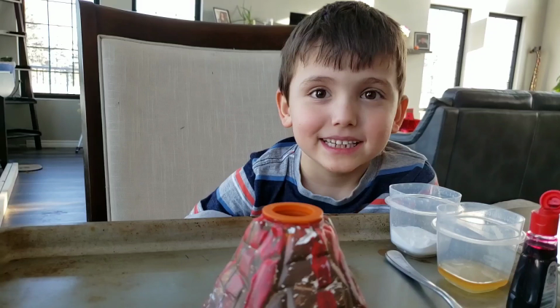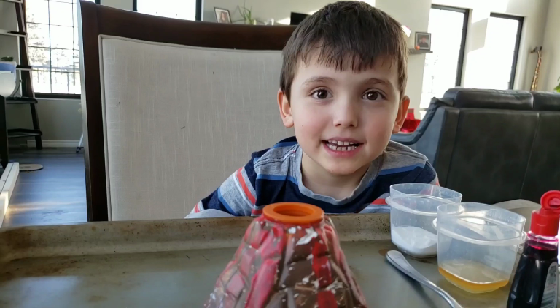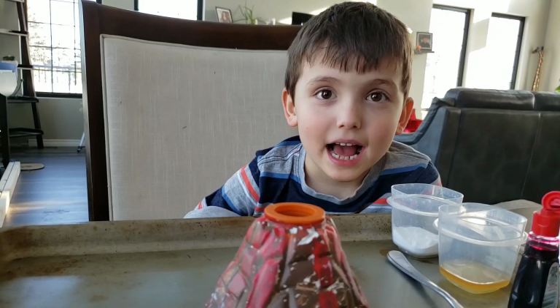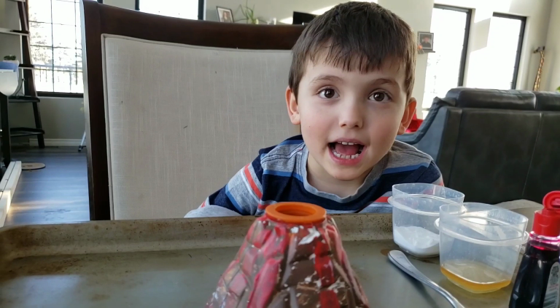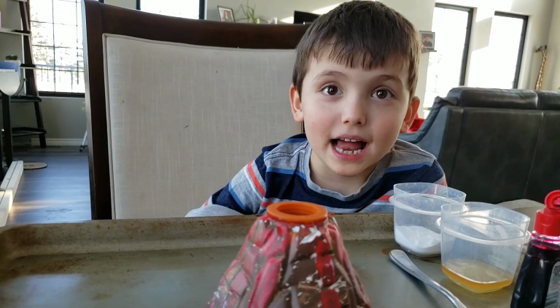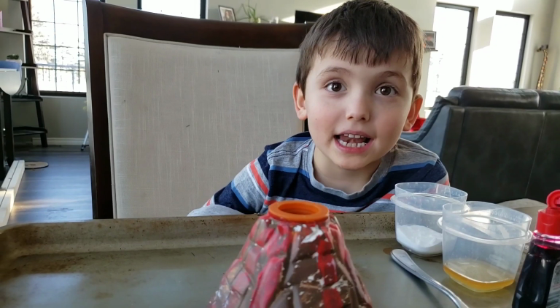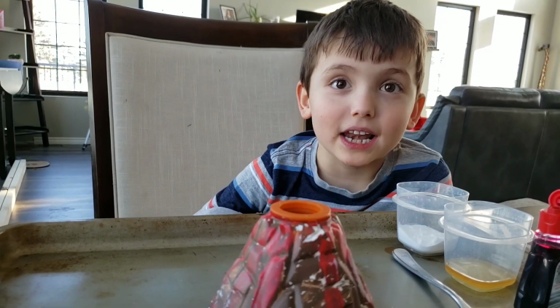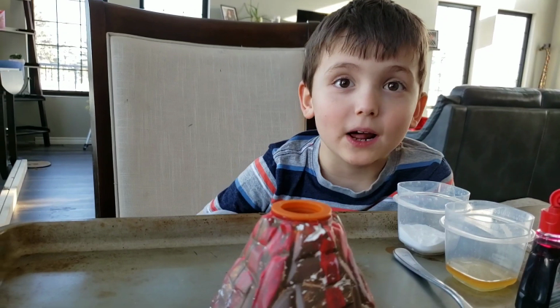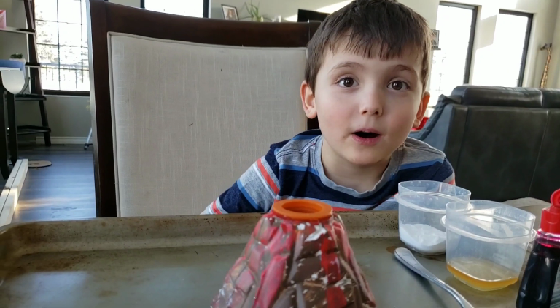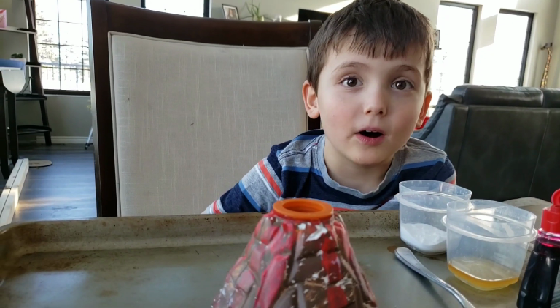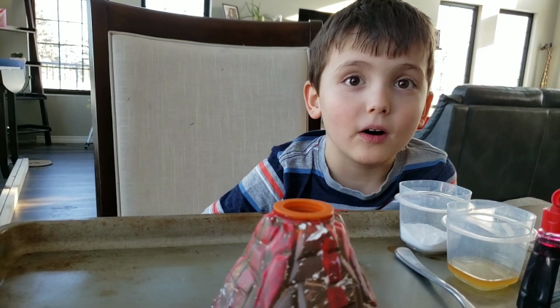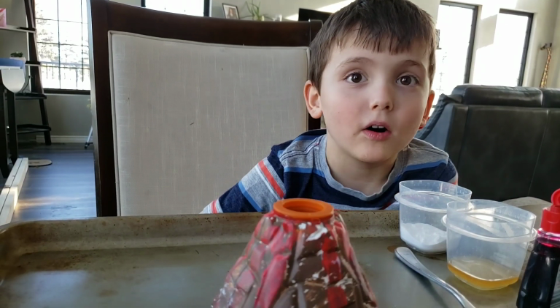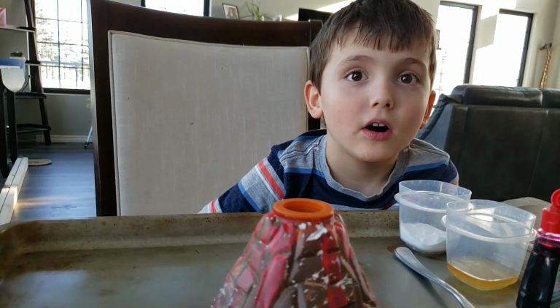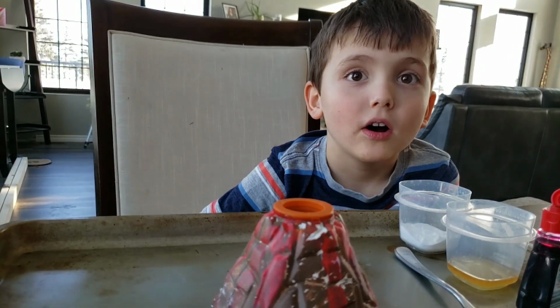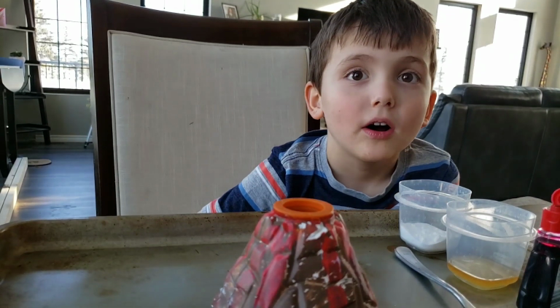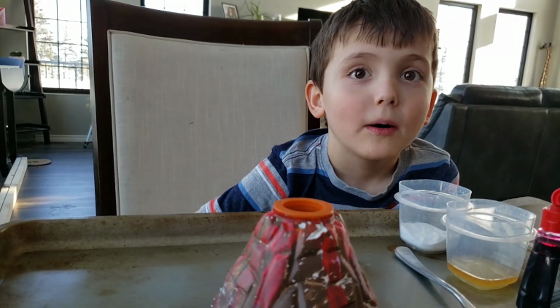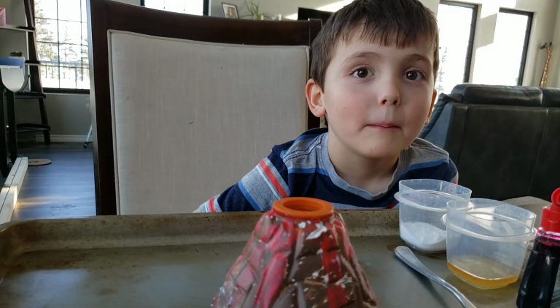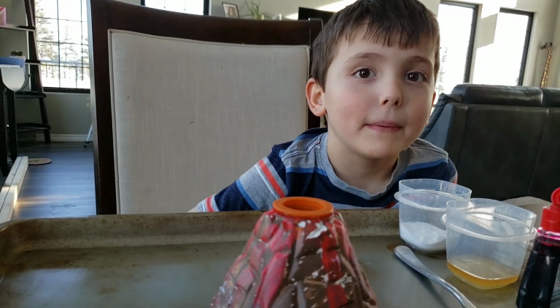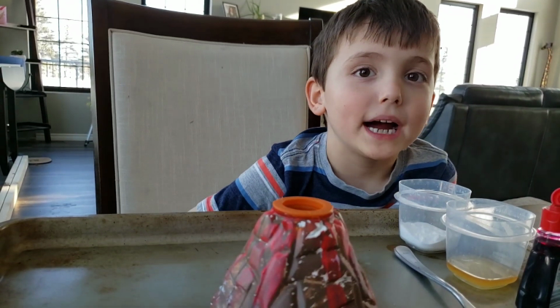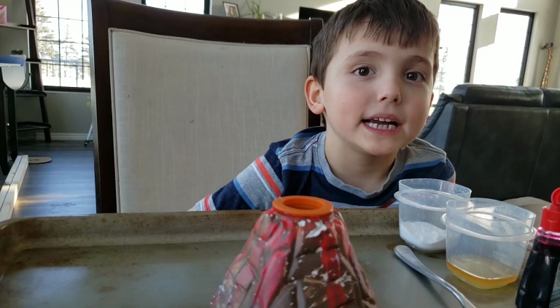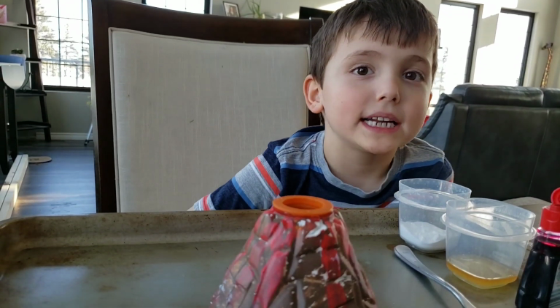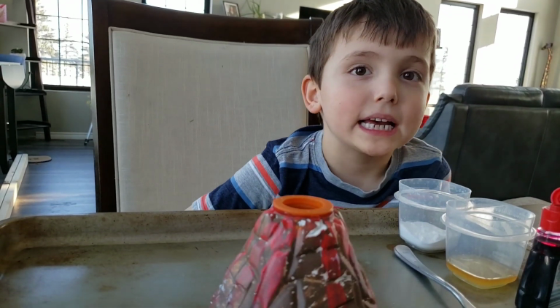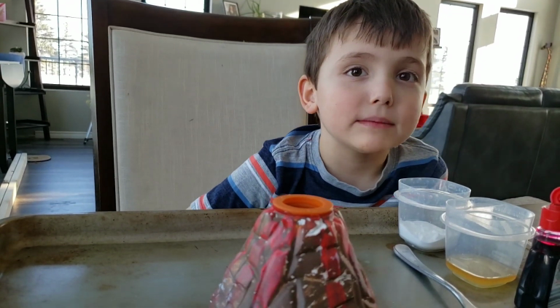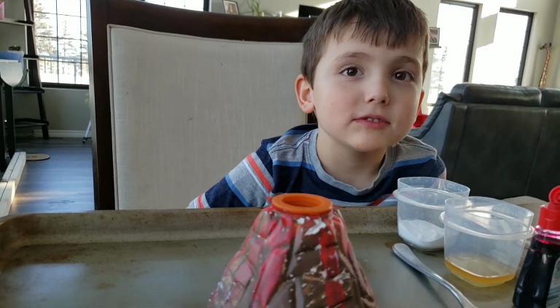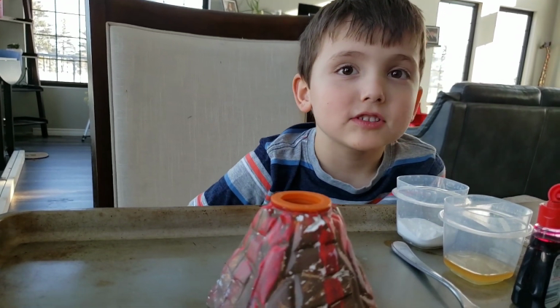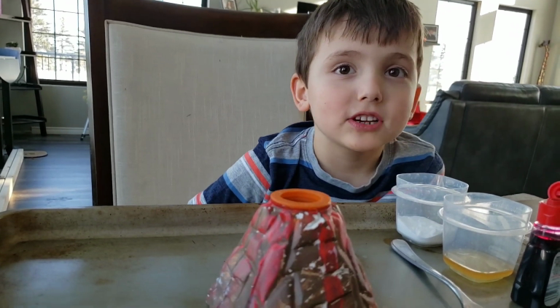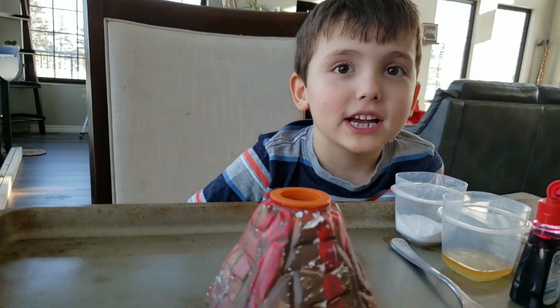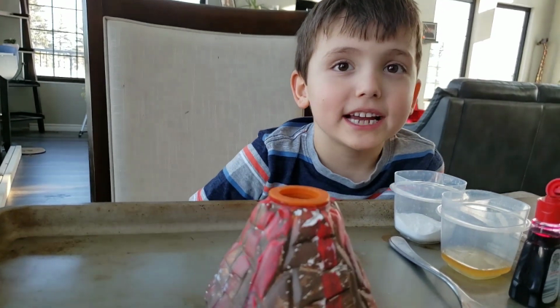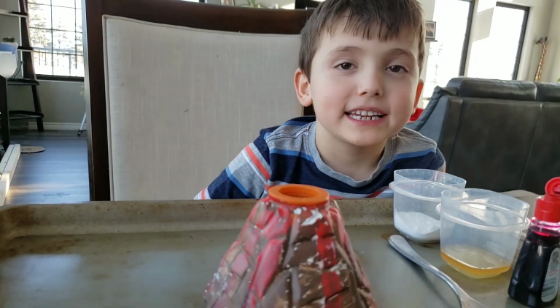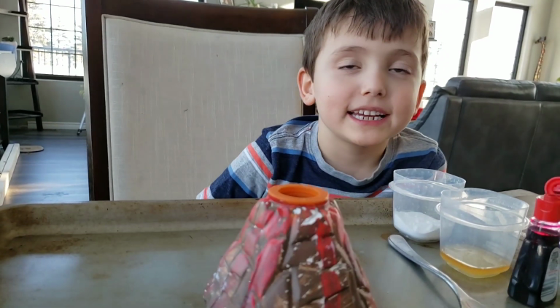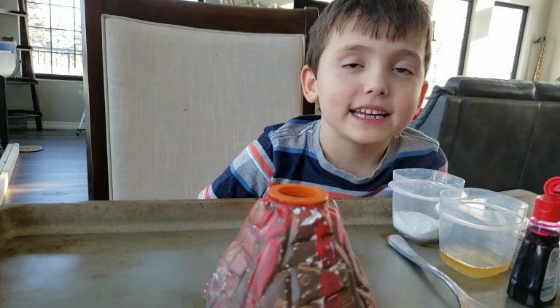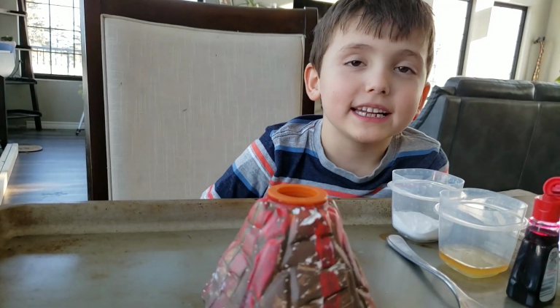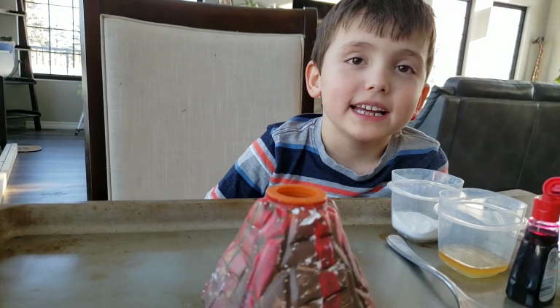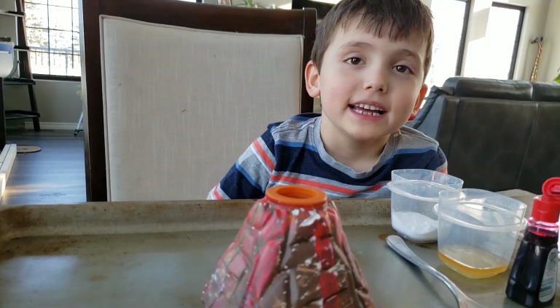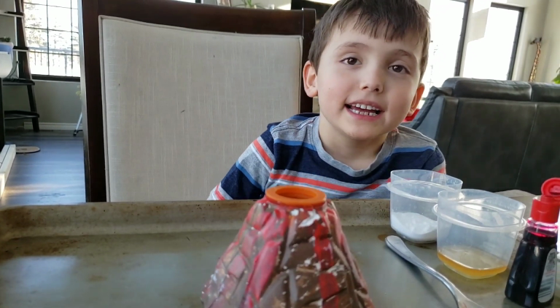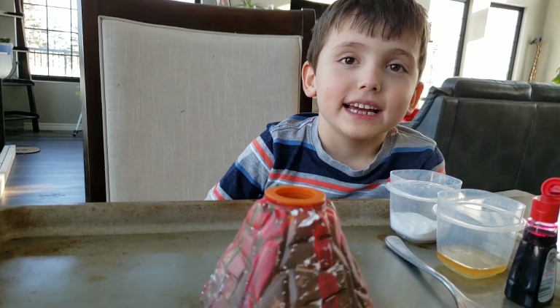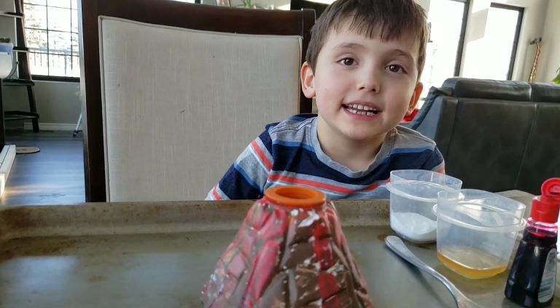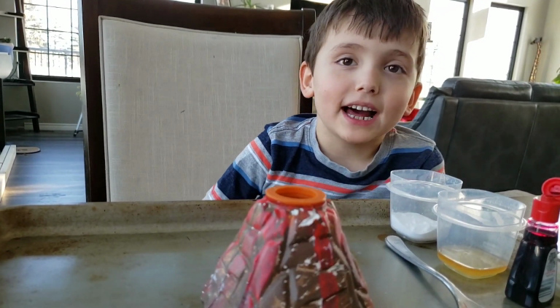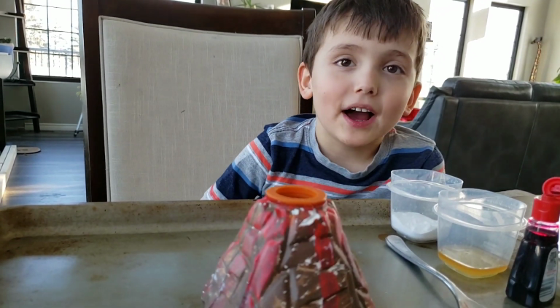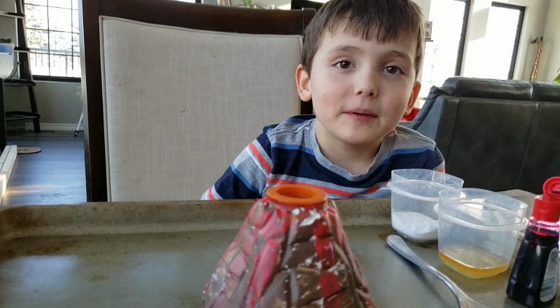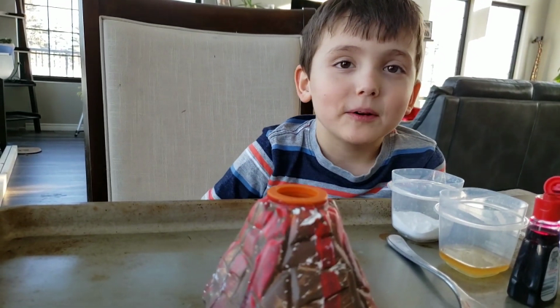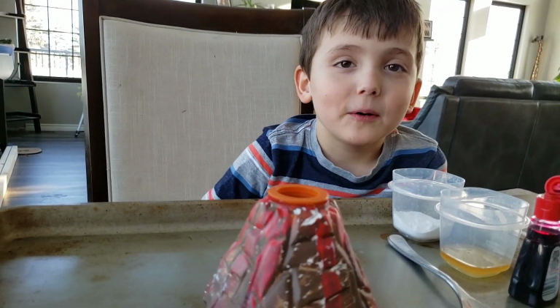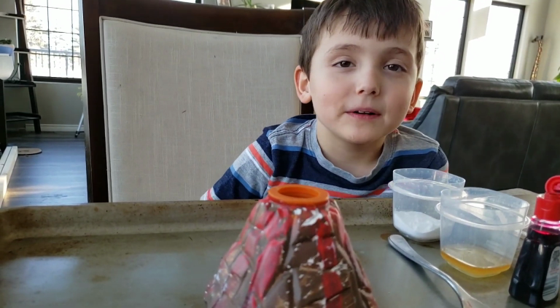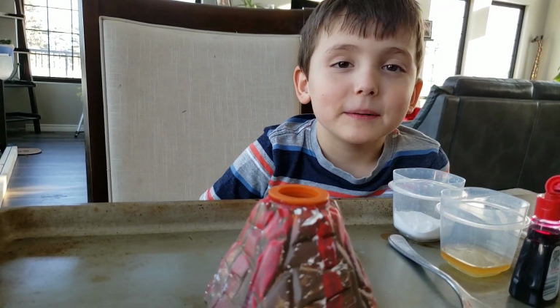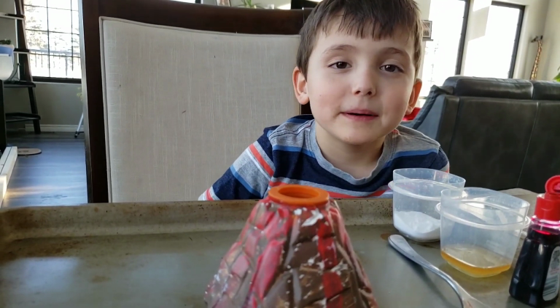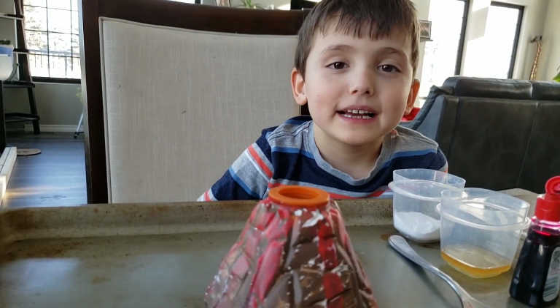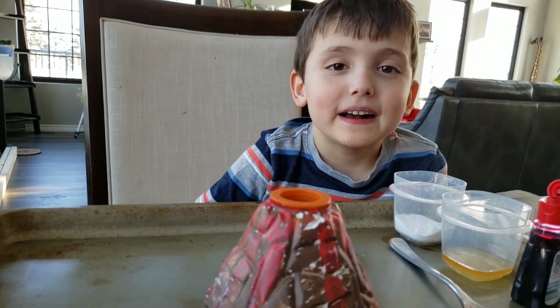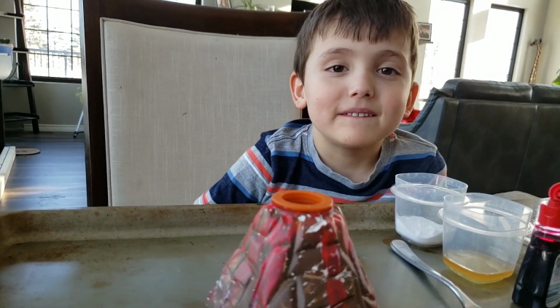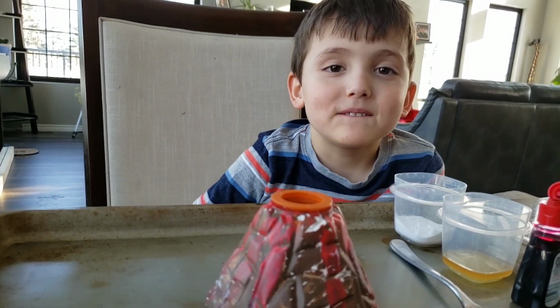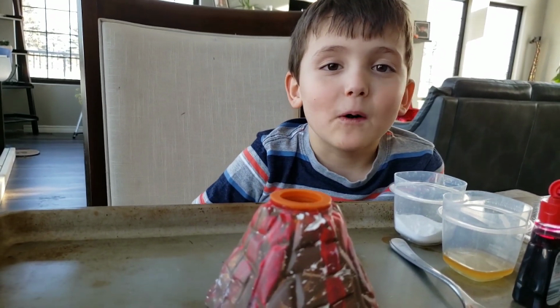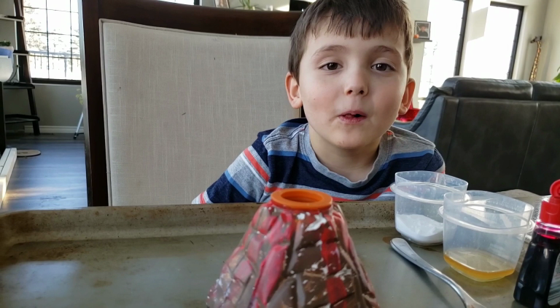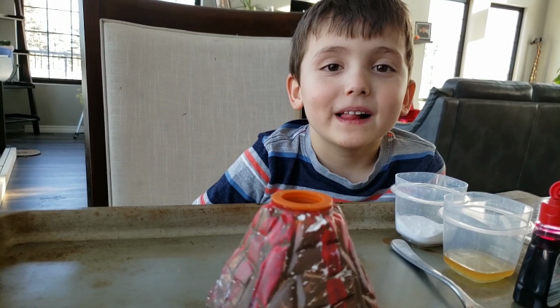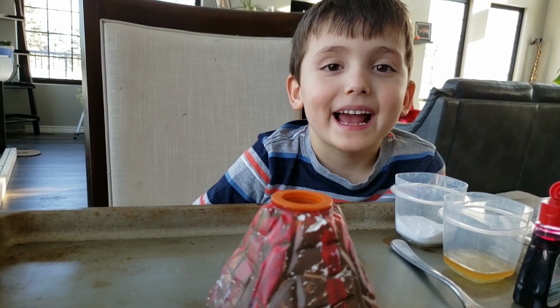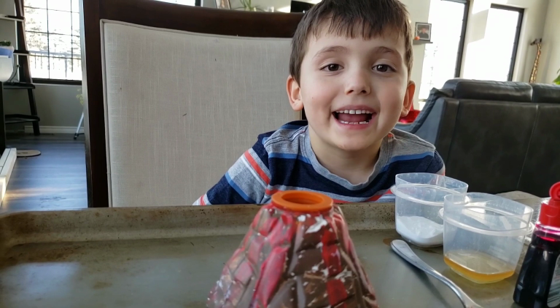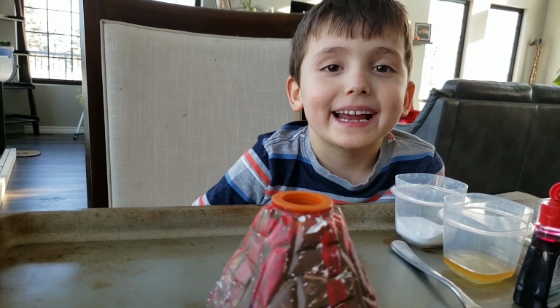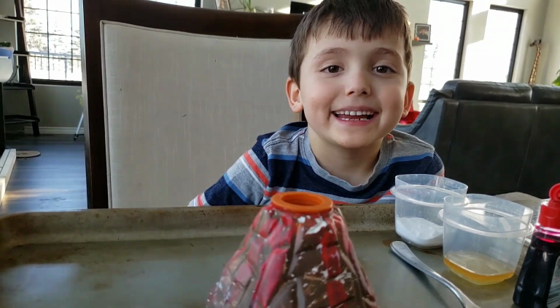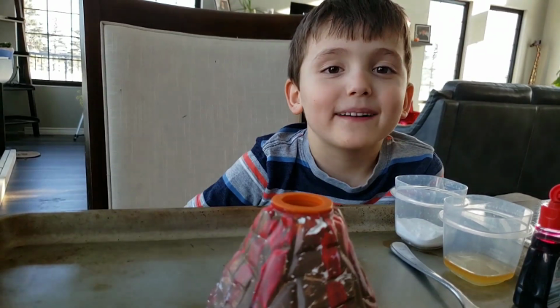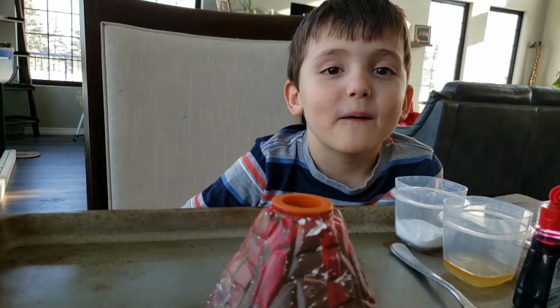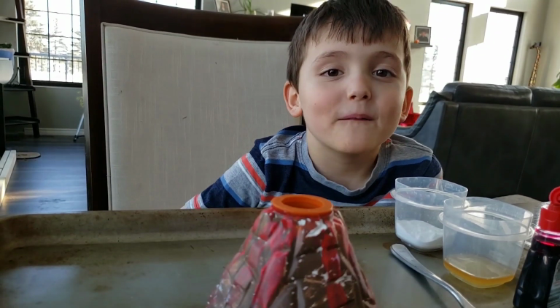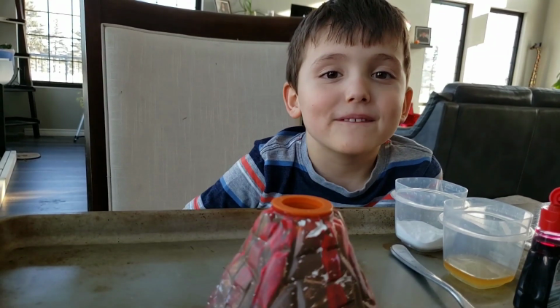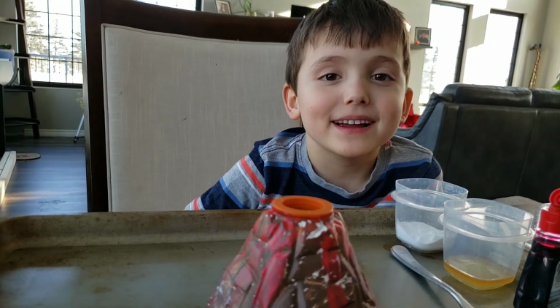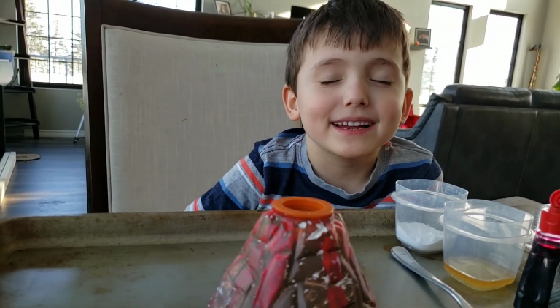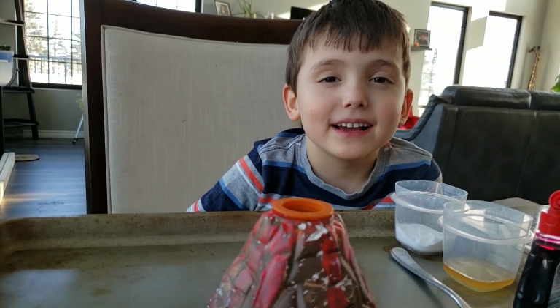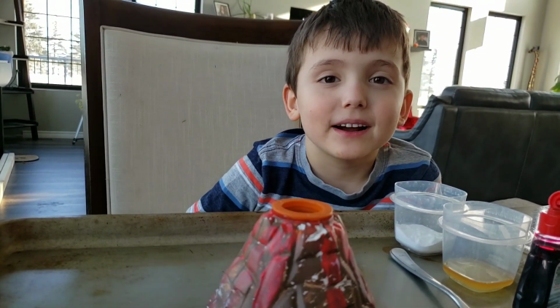Hello, my name is Raiden and I'm going to make a volcano video.